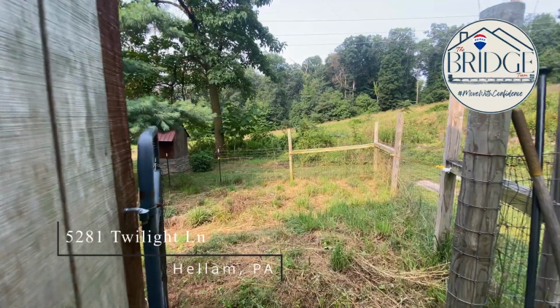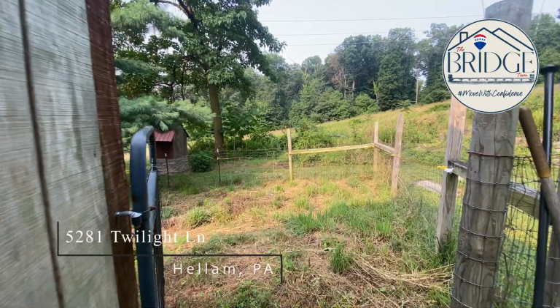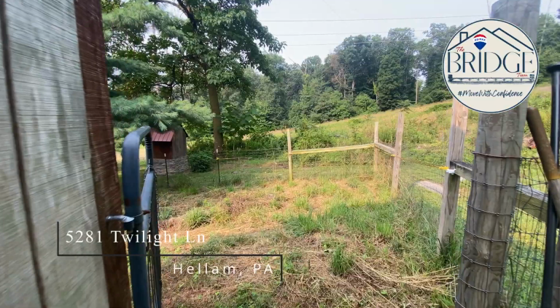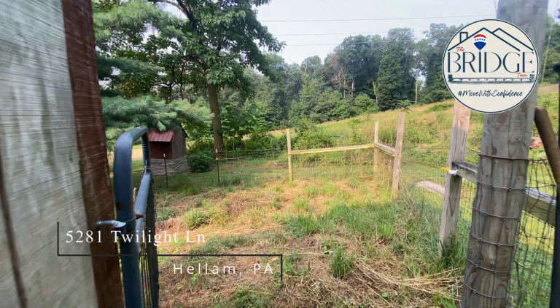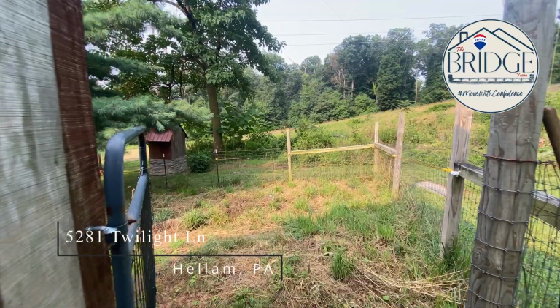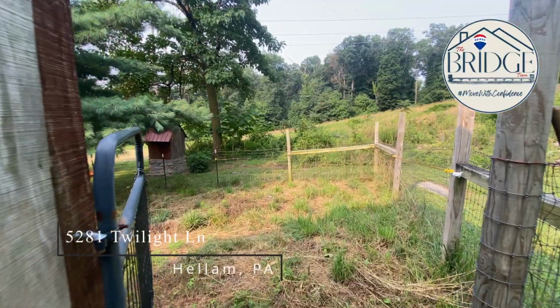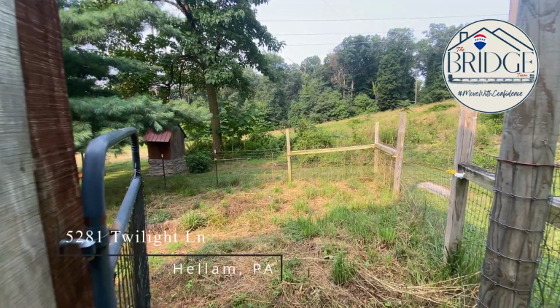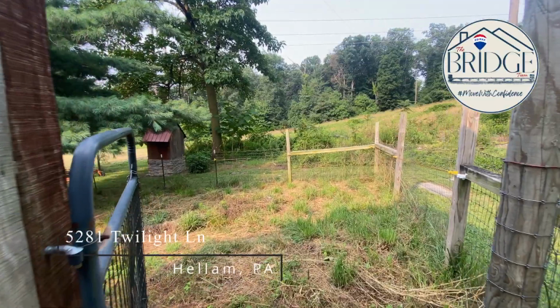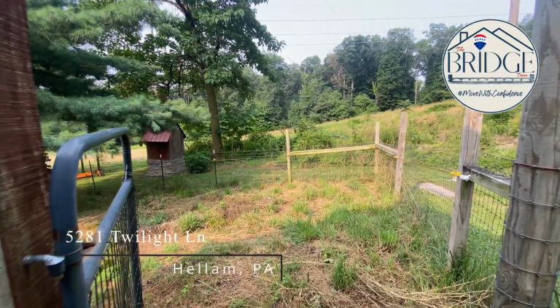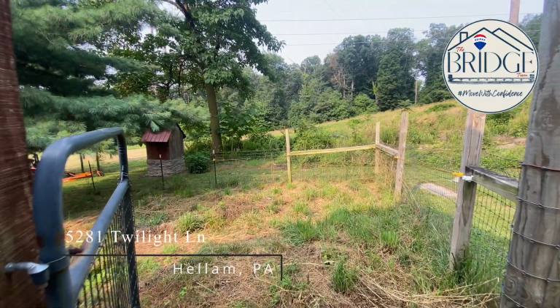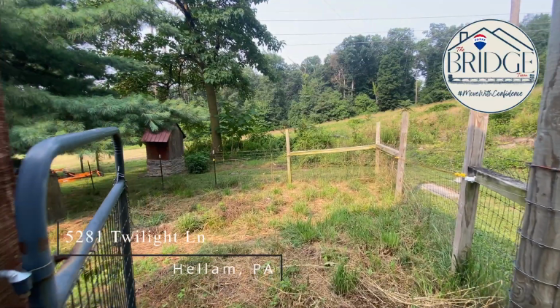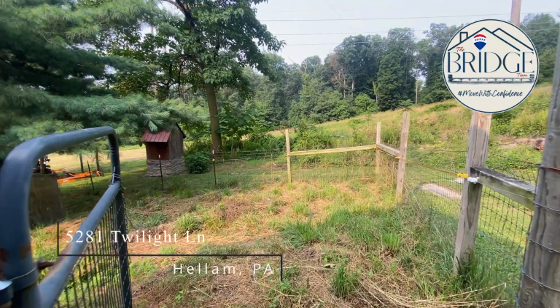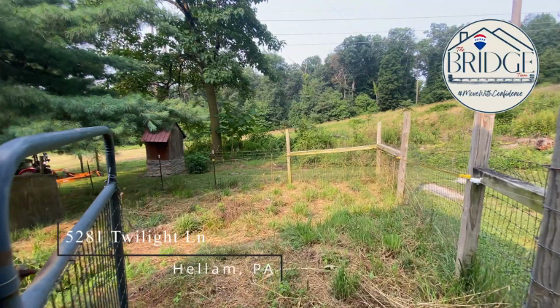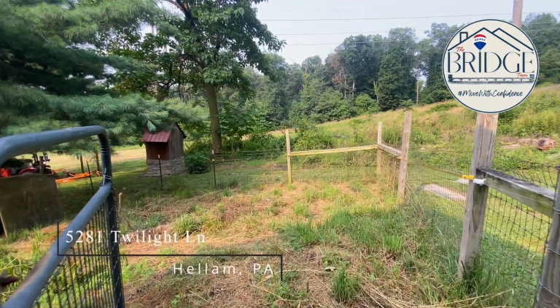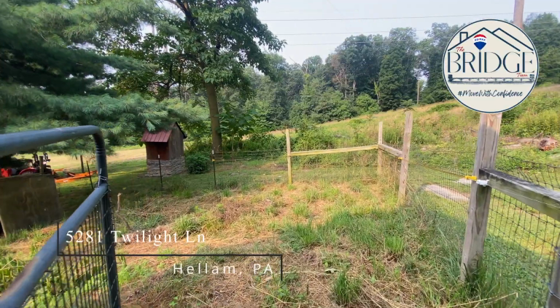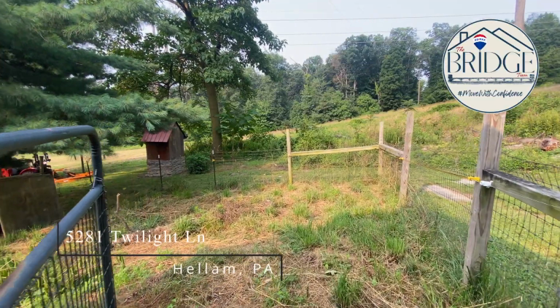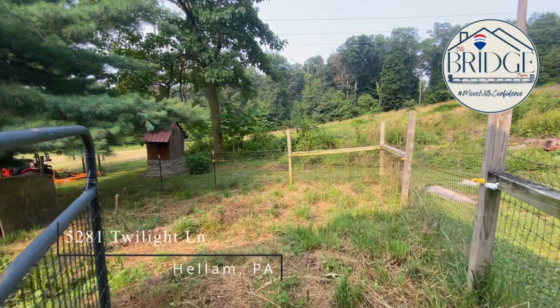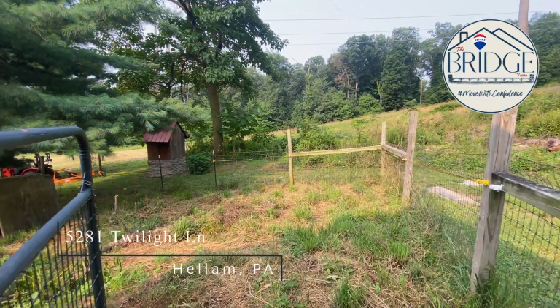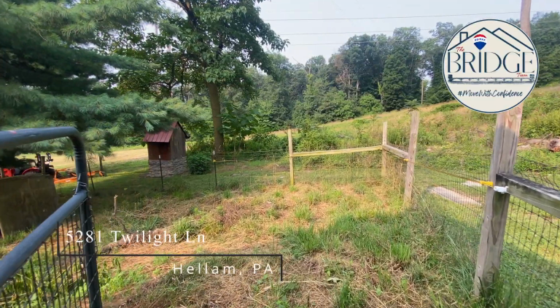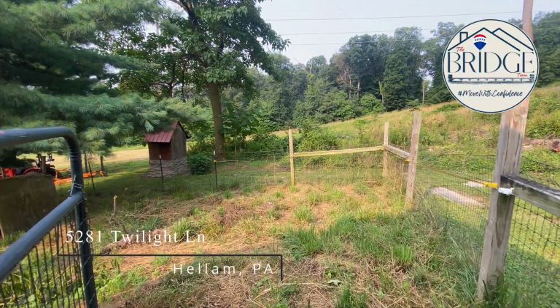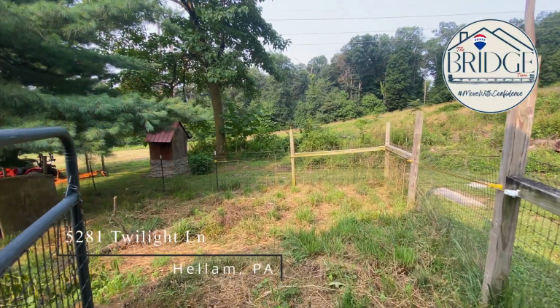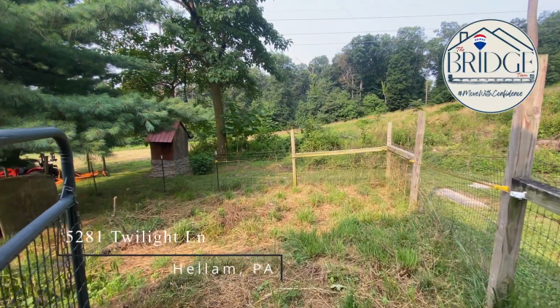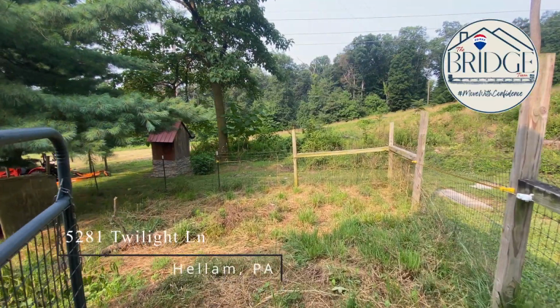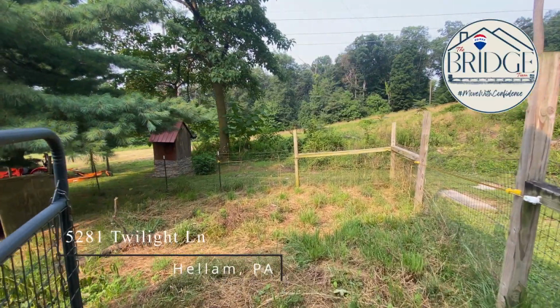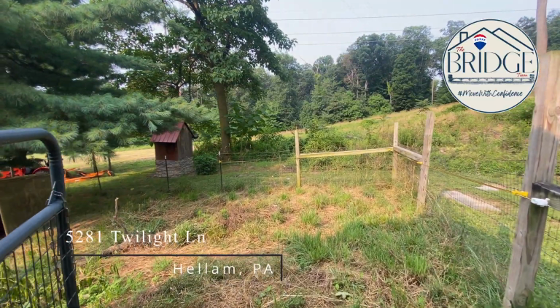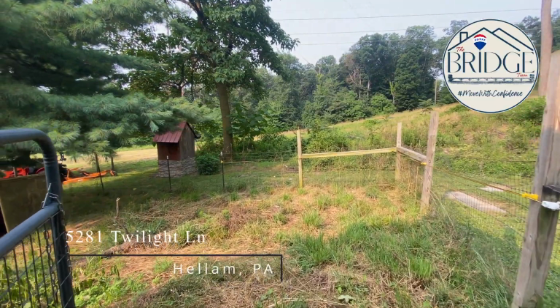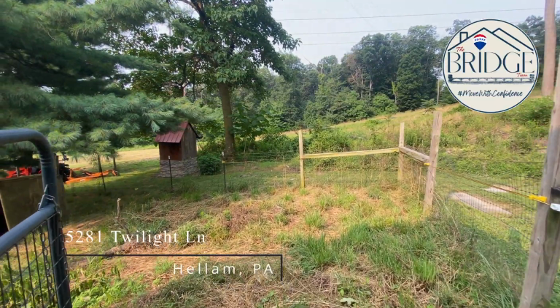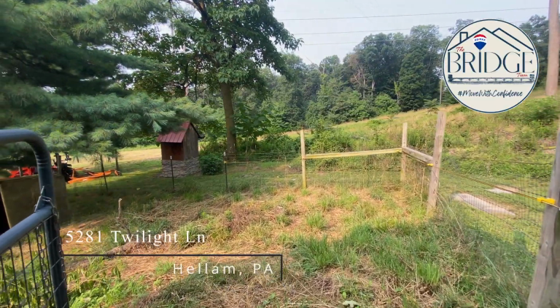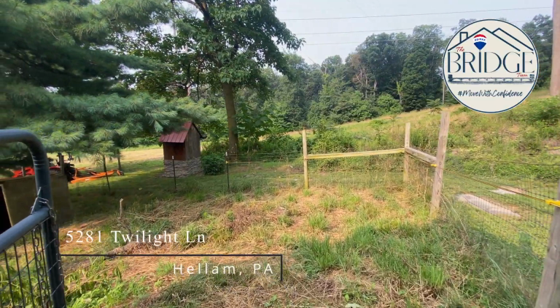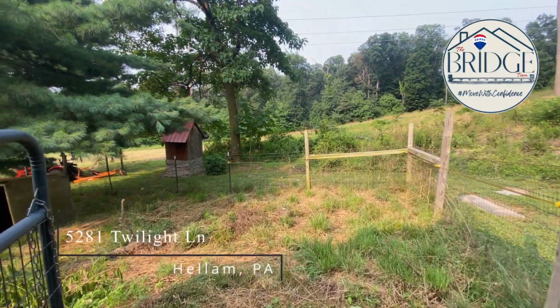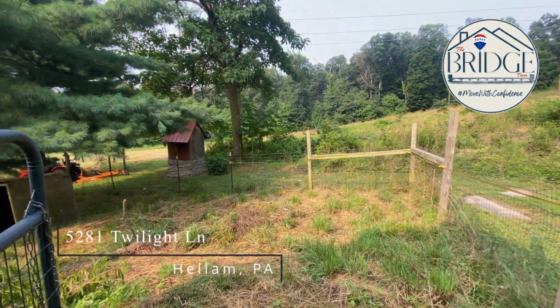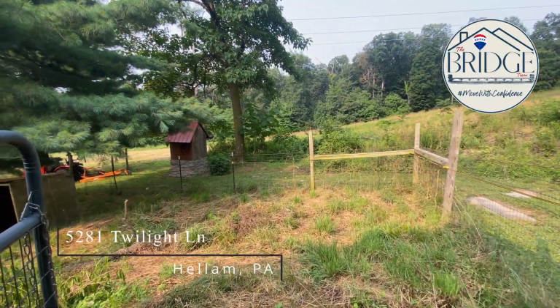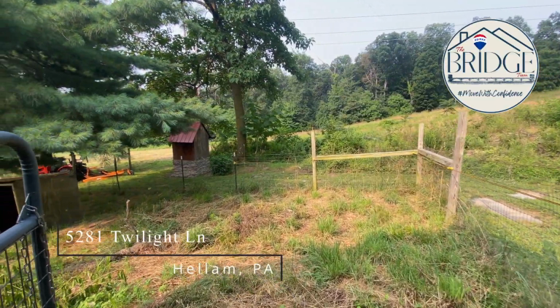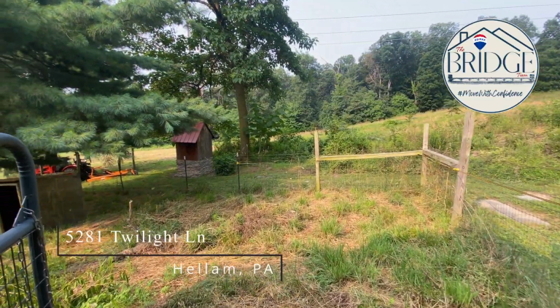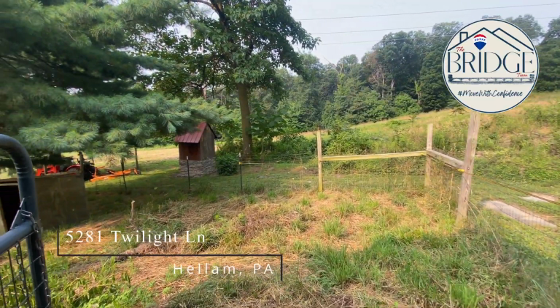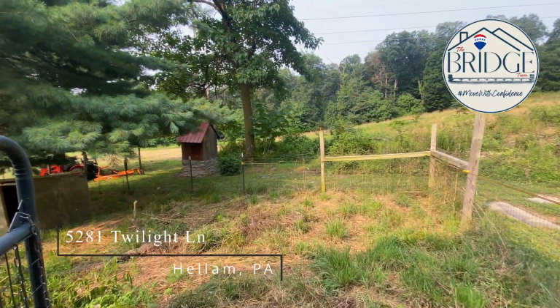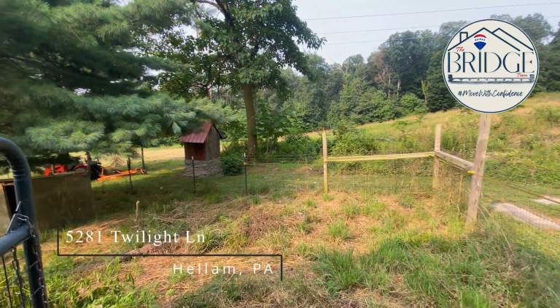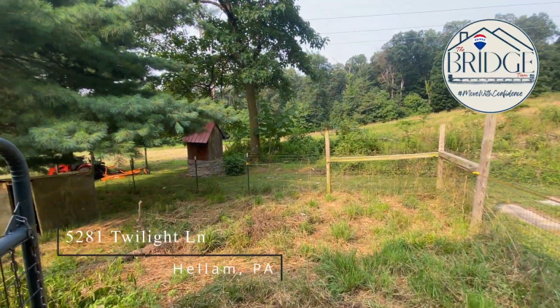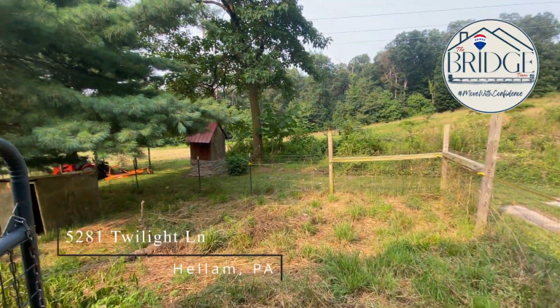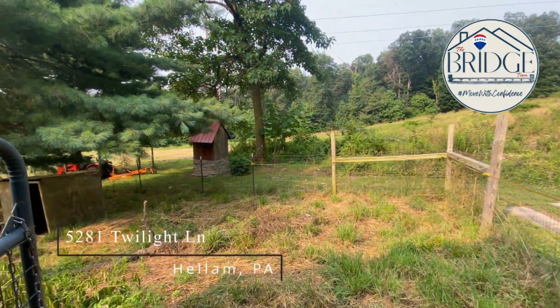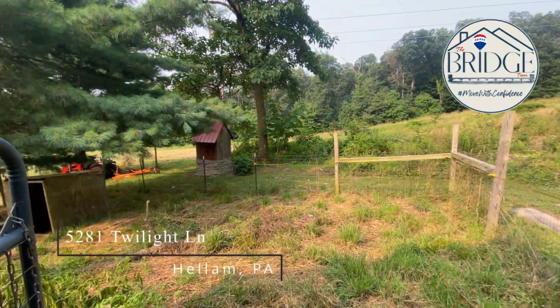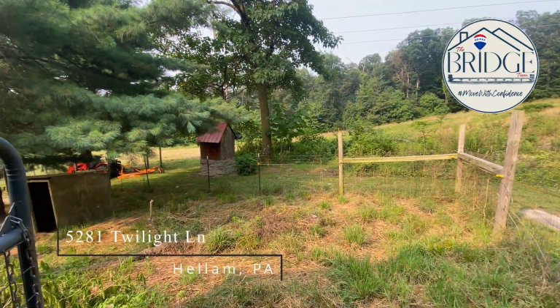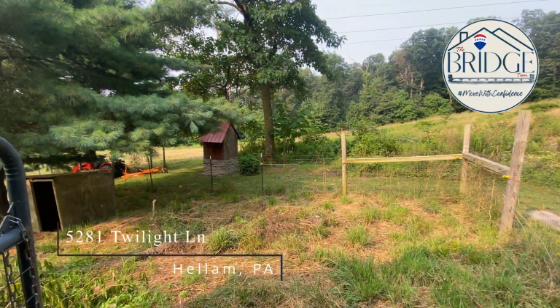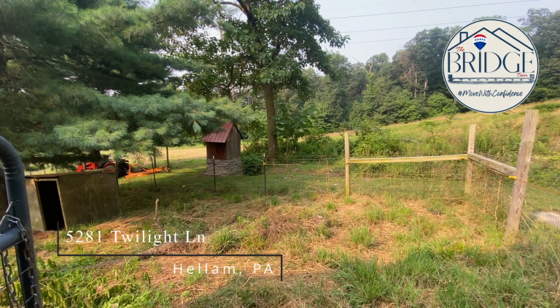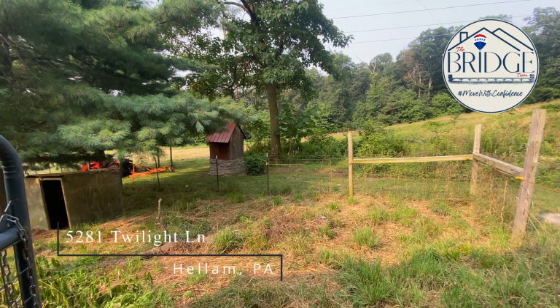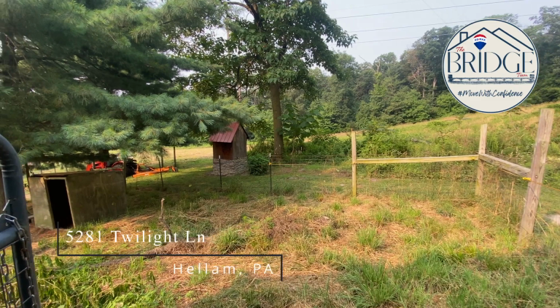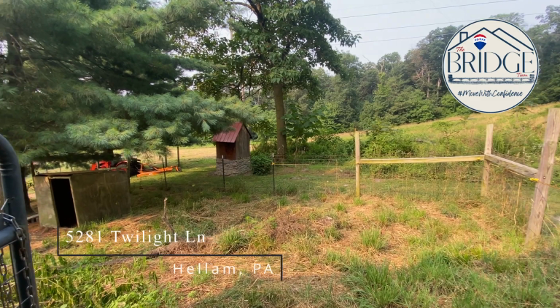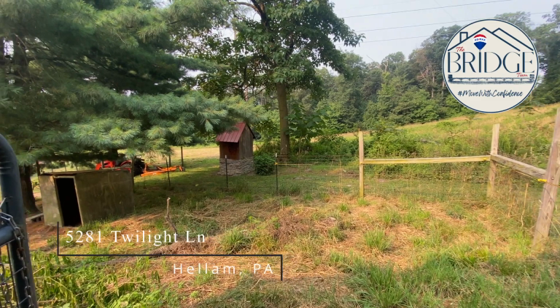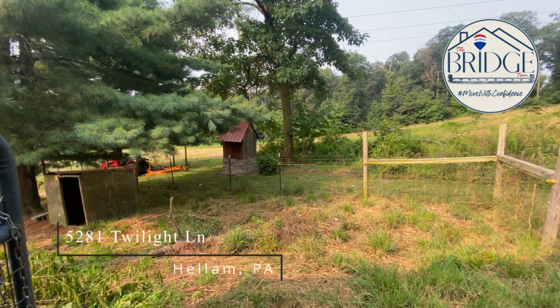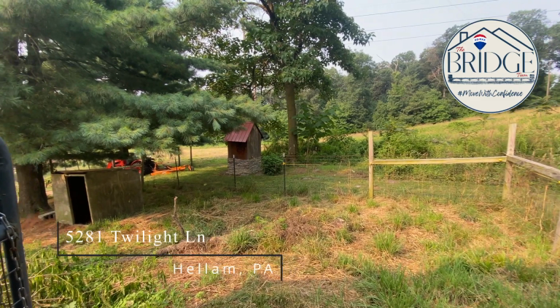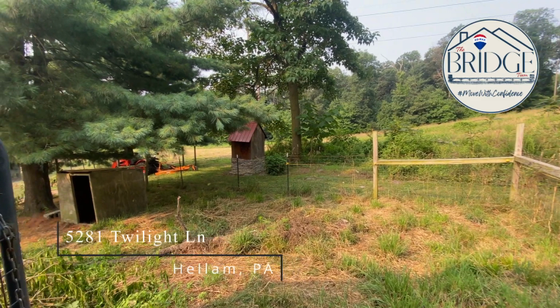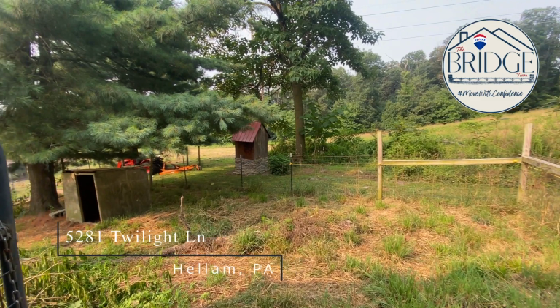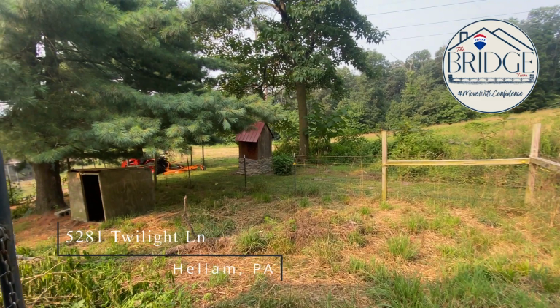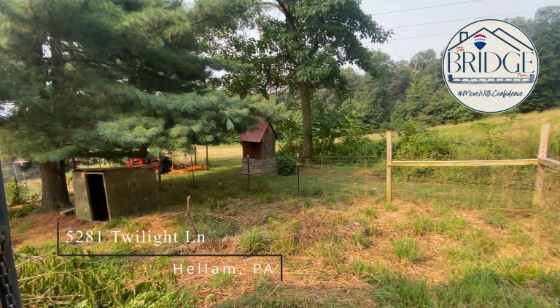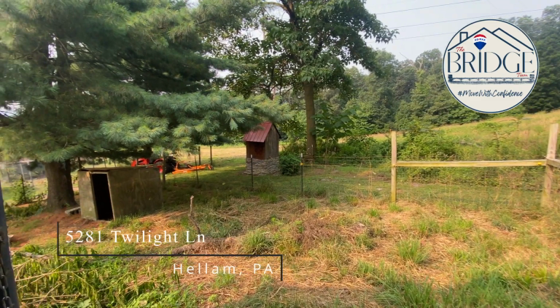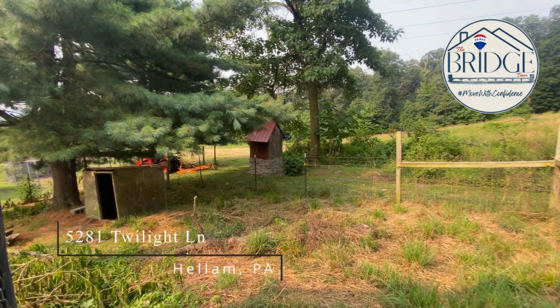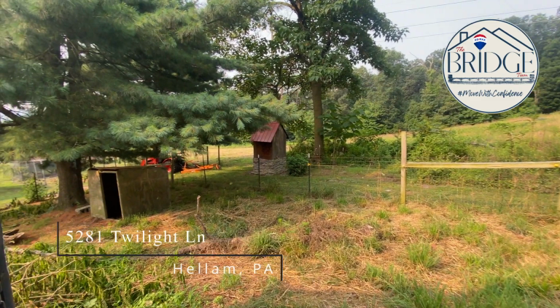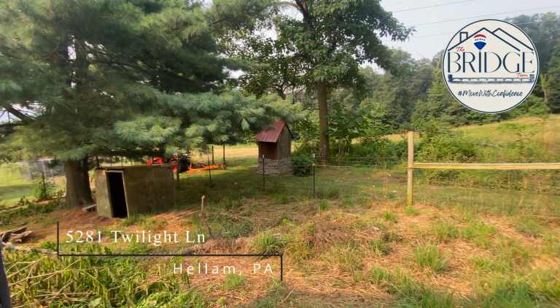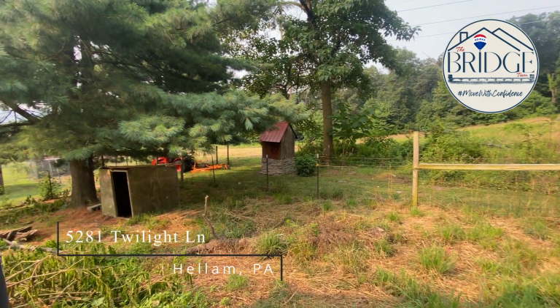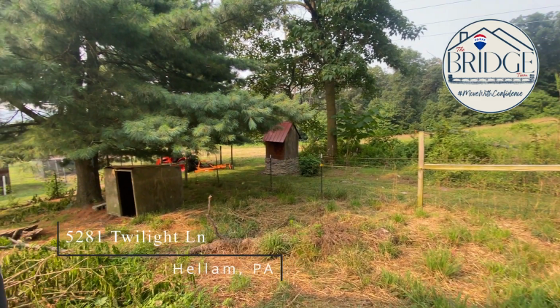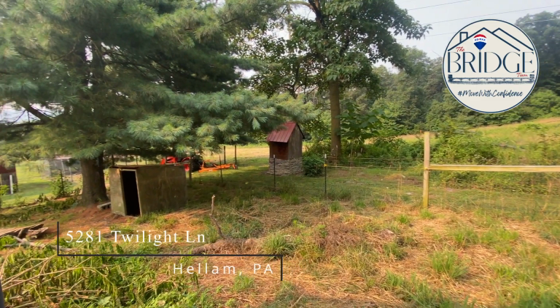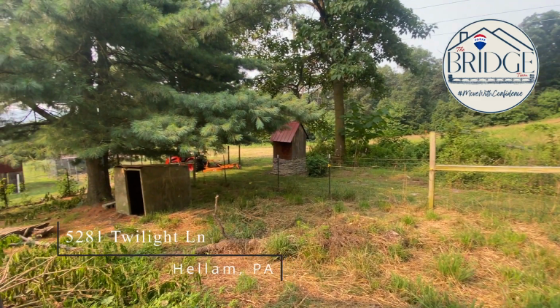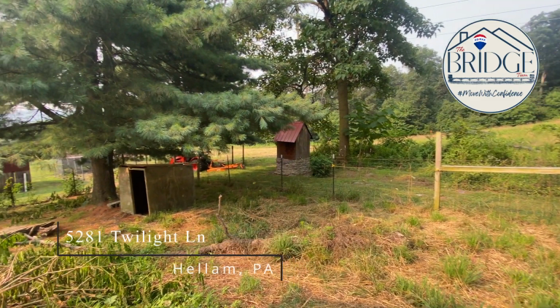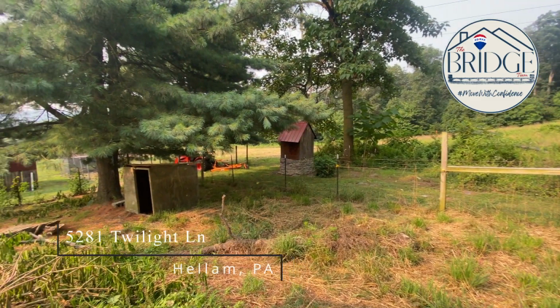And with deer, turkey, fox, and more gracing the property, there's opportunity for the hunter and the family to hunt on their own land.